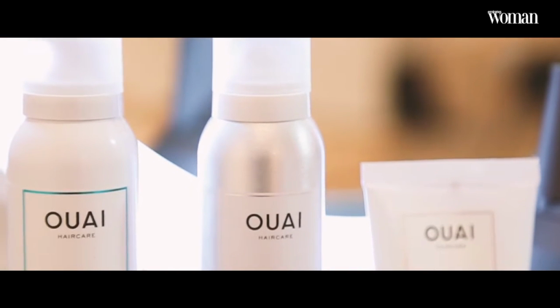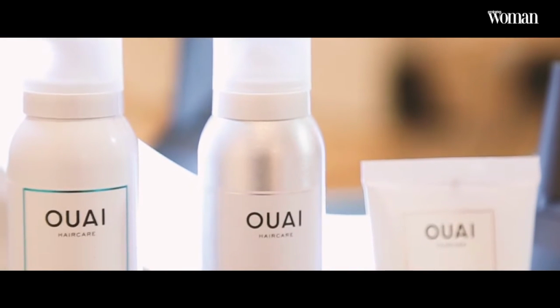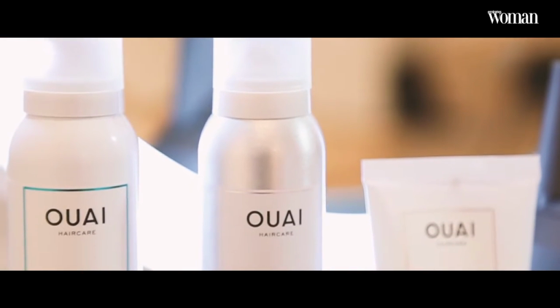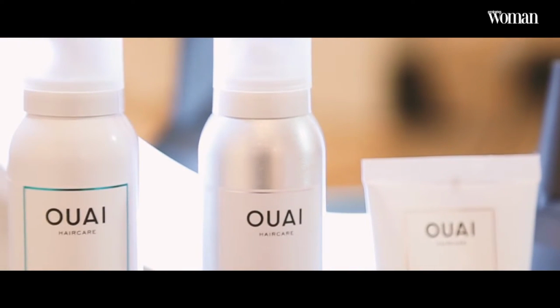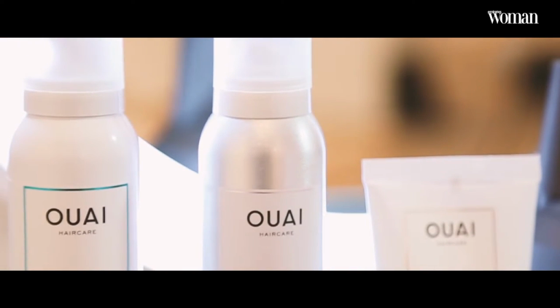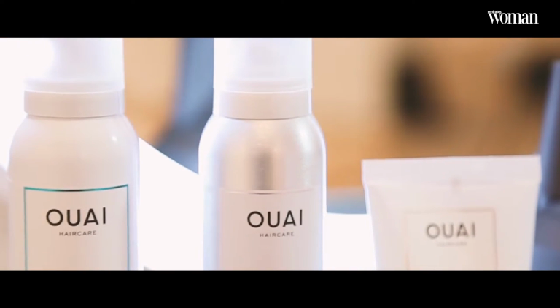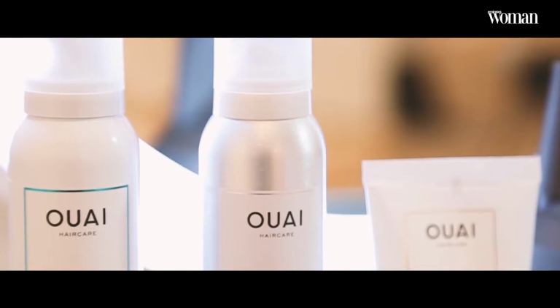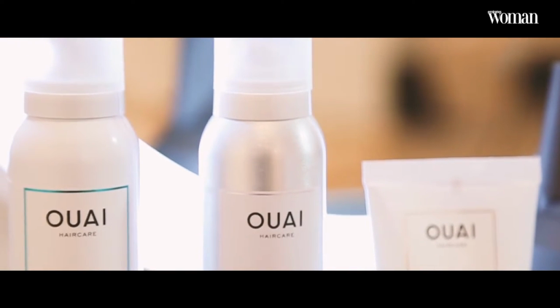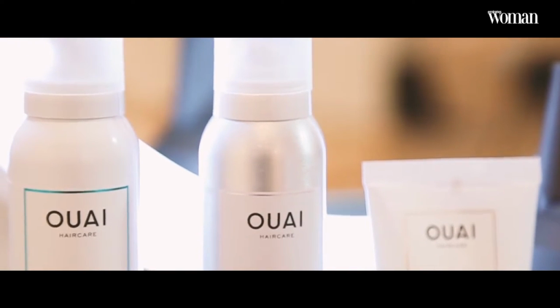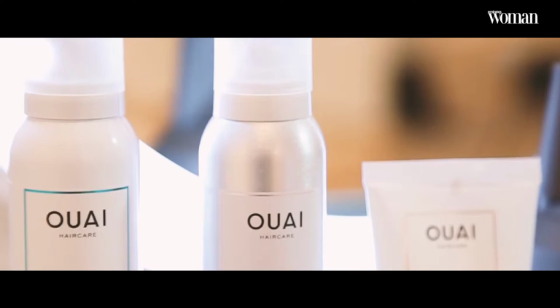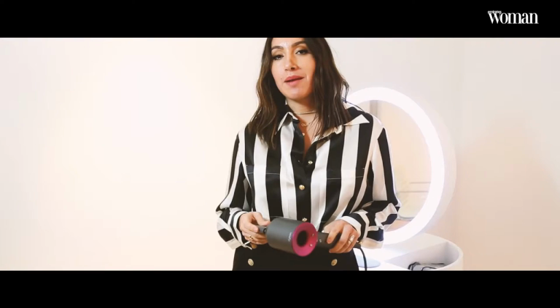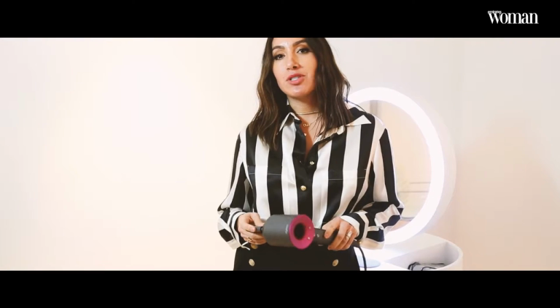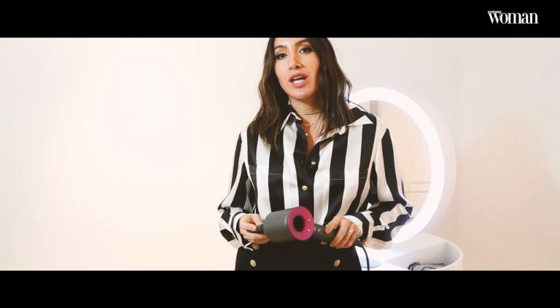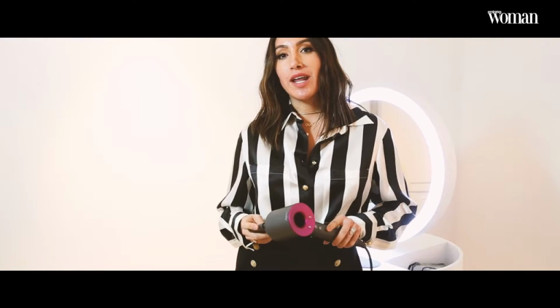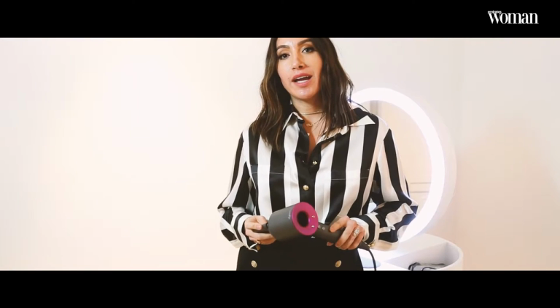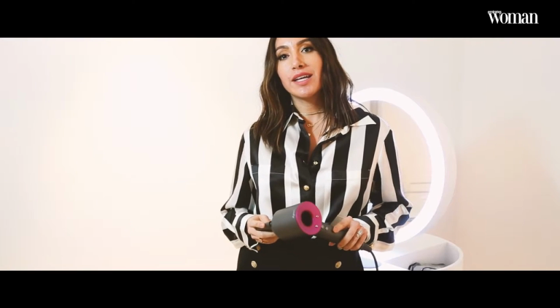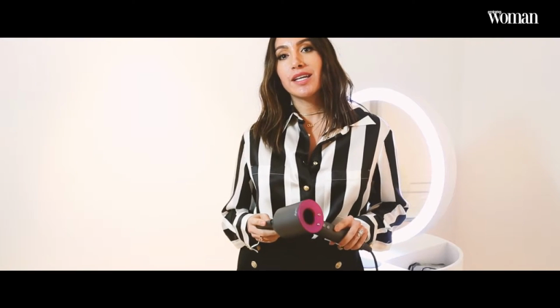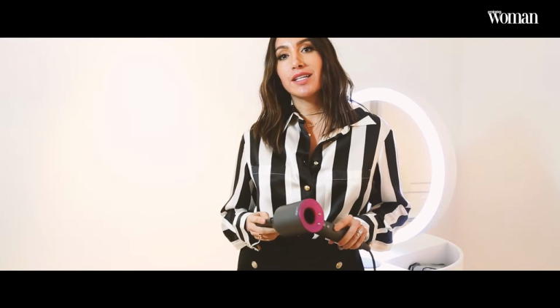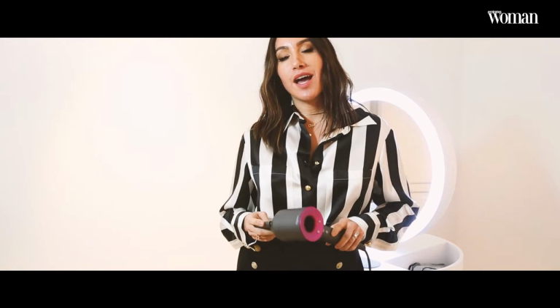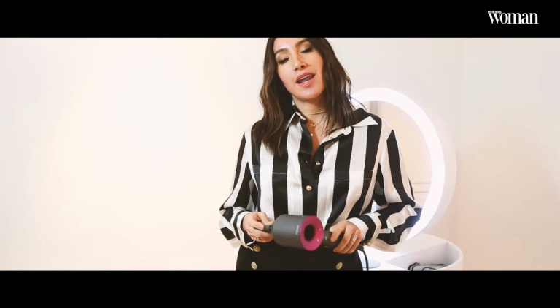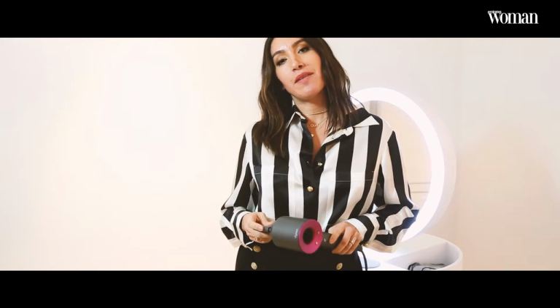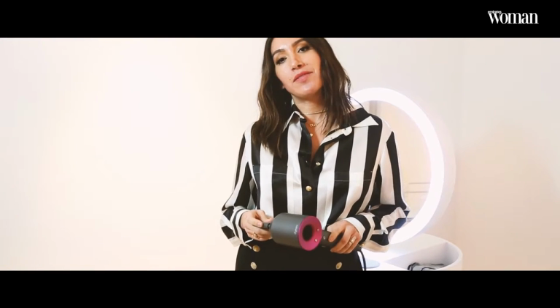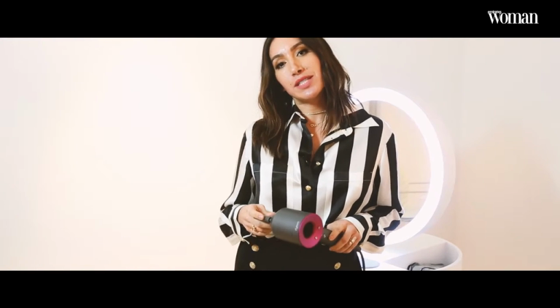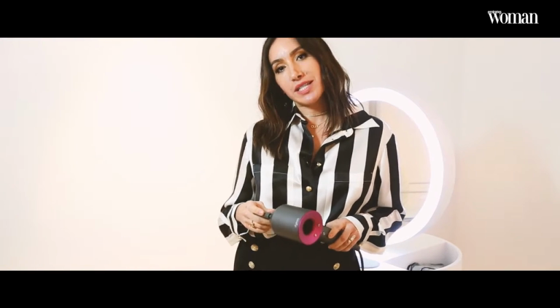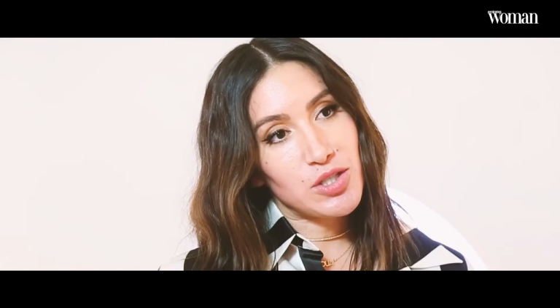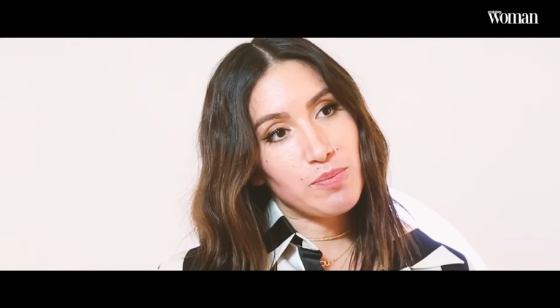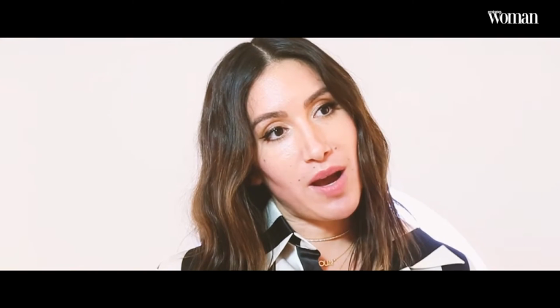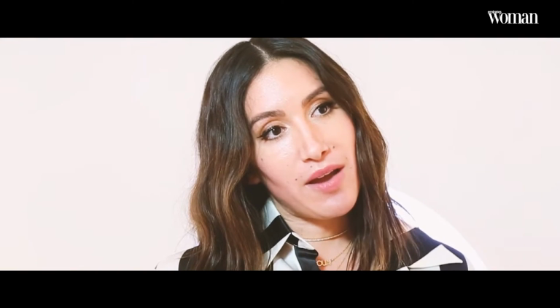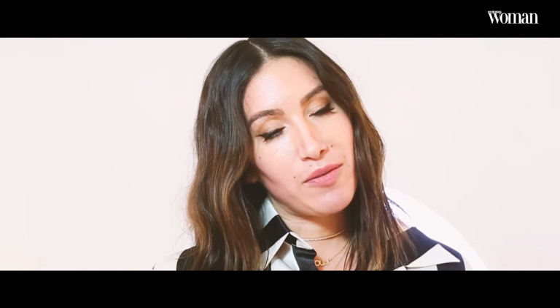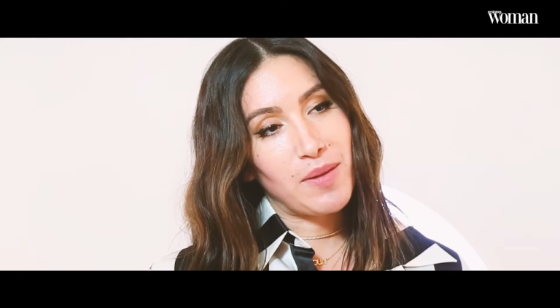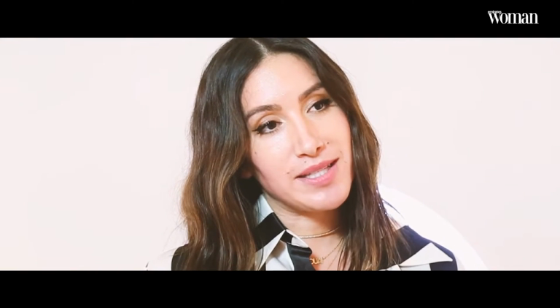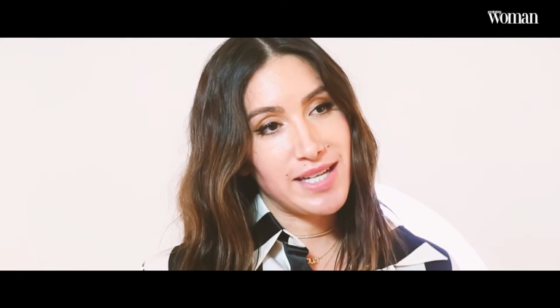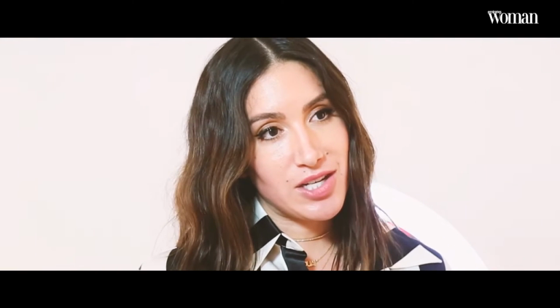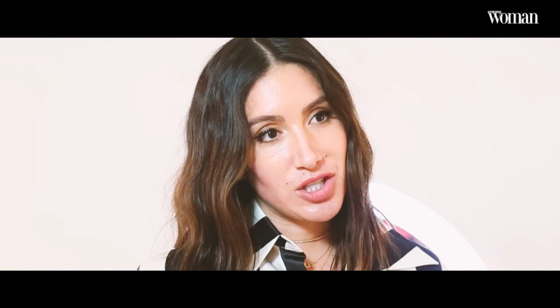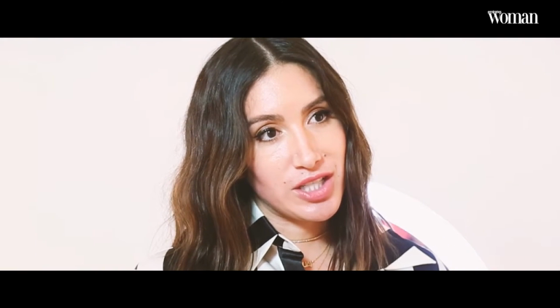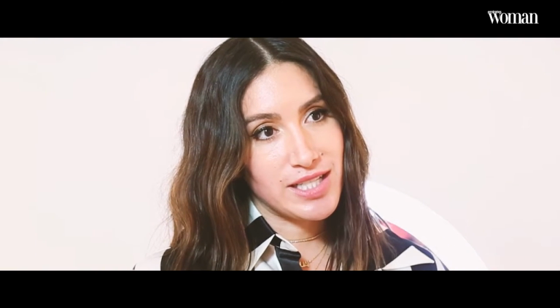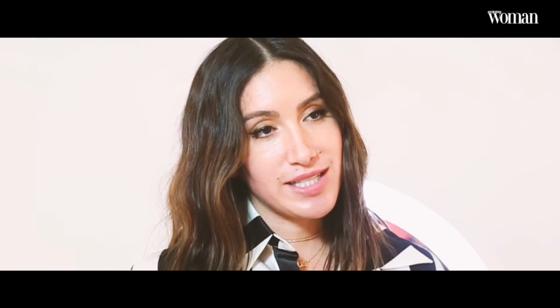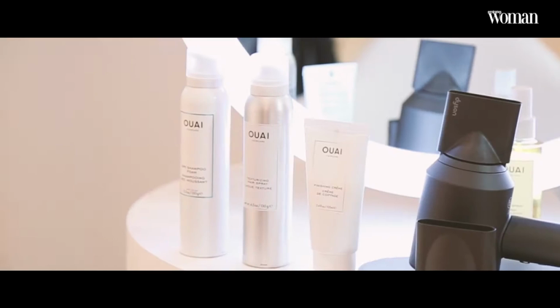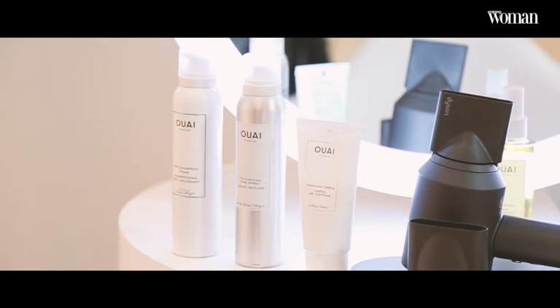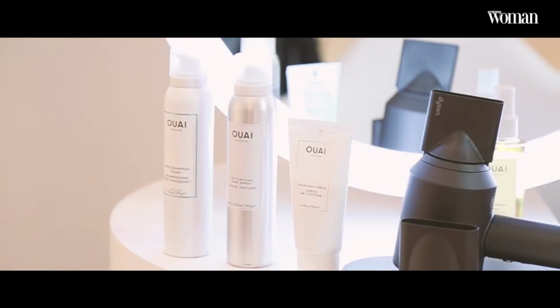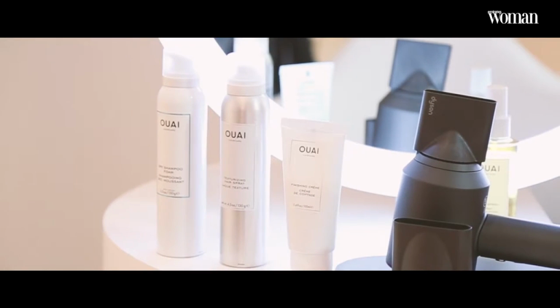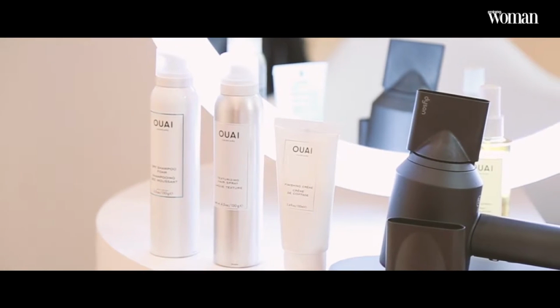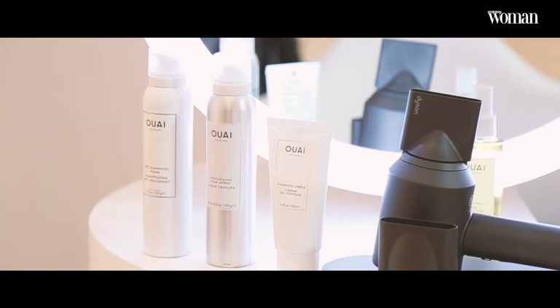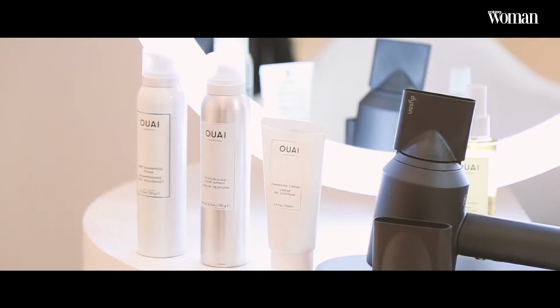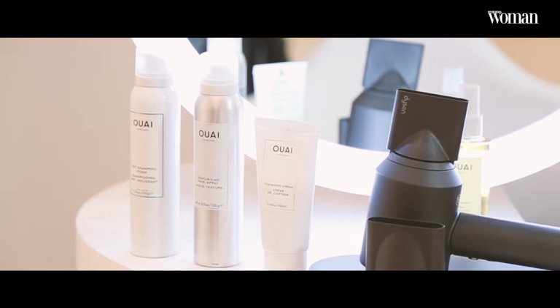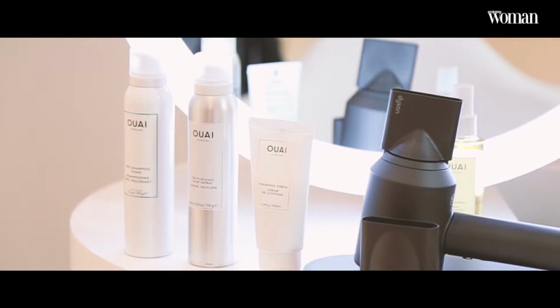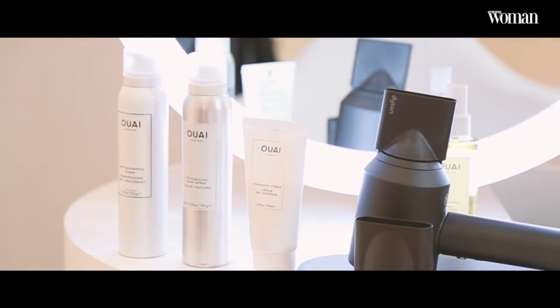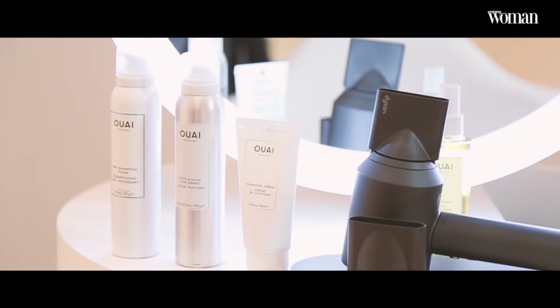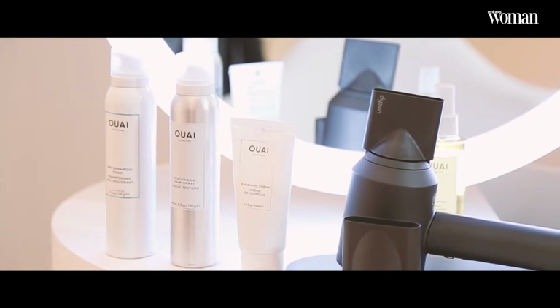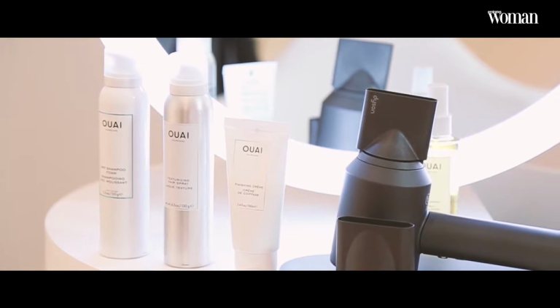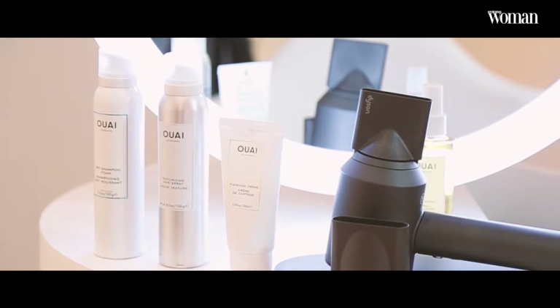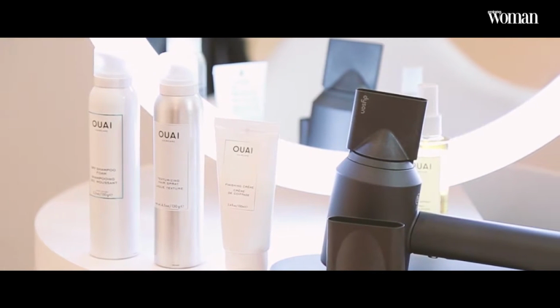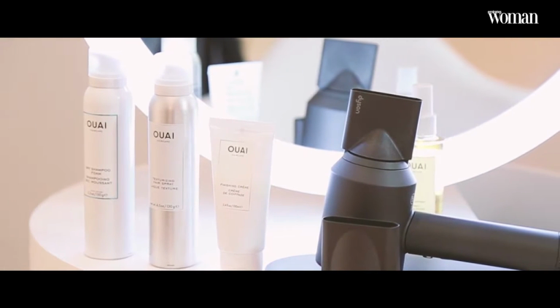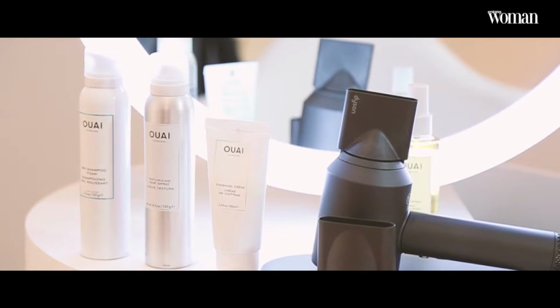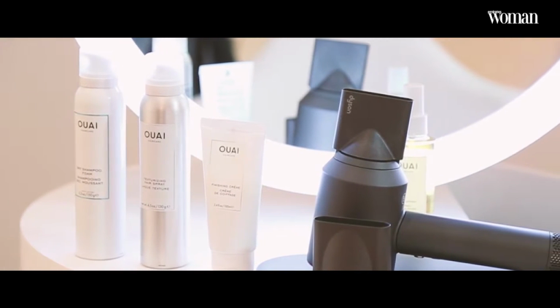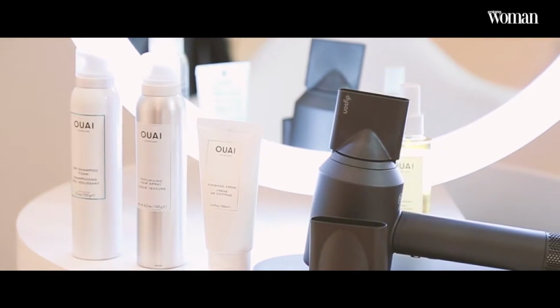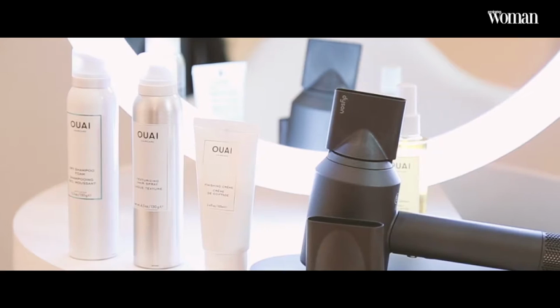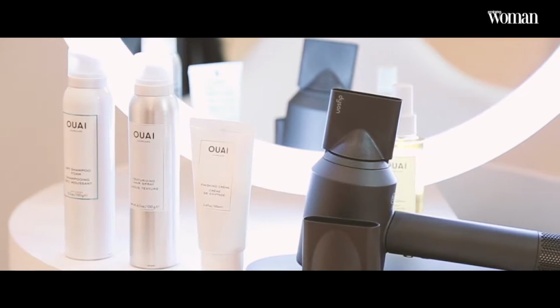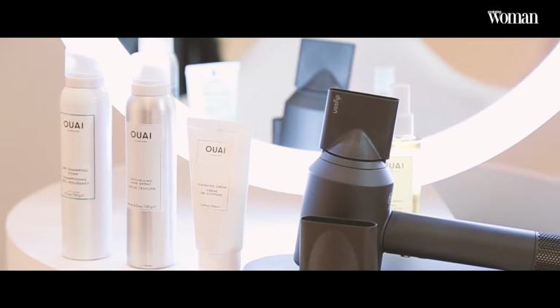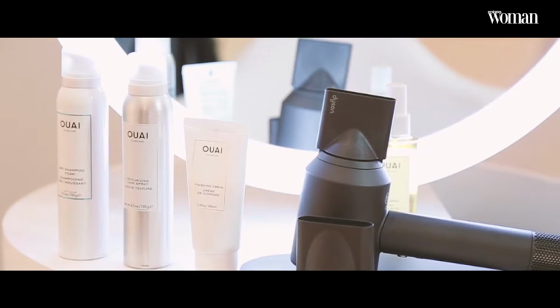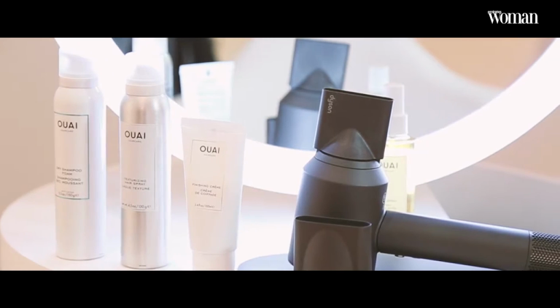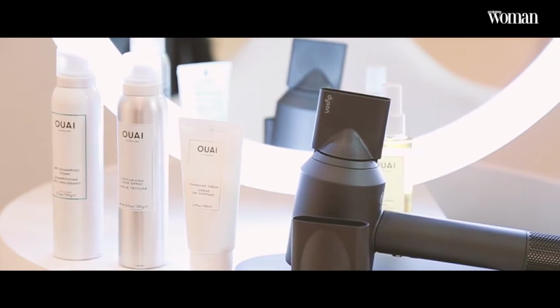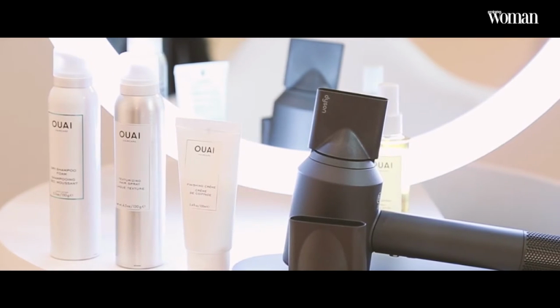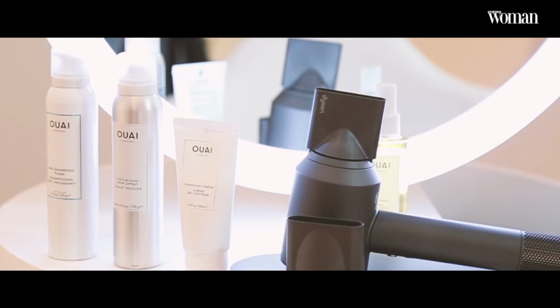Hi, I'm Jen Atkin and I'm visiting Dubai from Los Angeles, in town to show you how the Dyson Supersonic works.